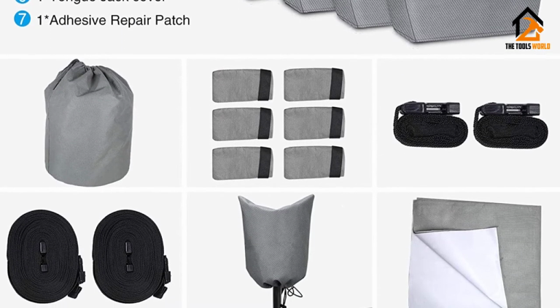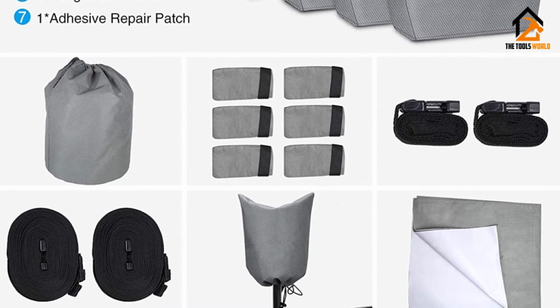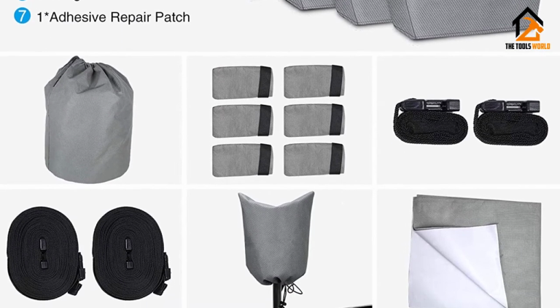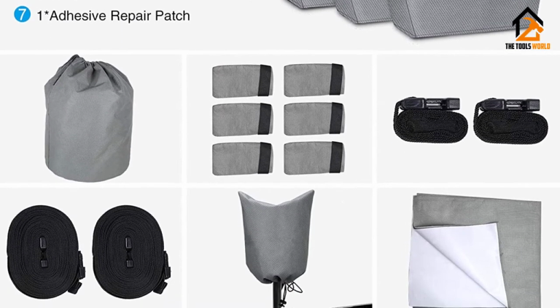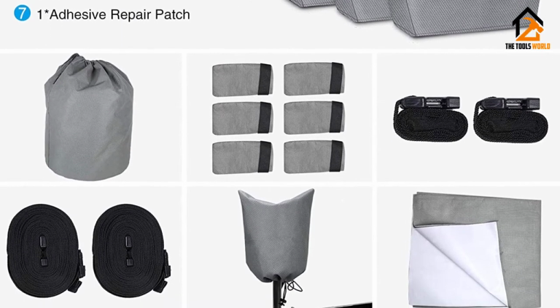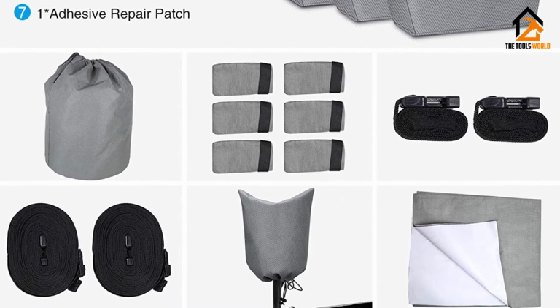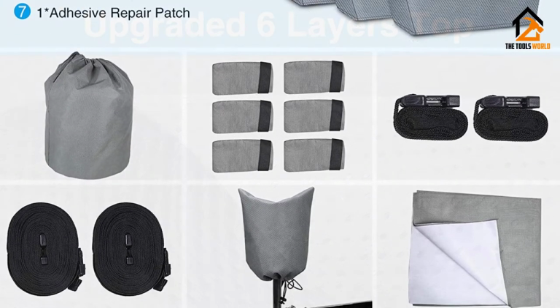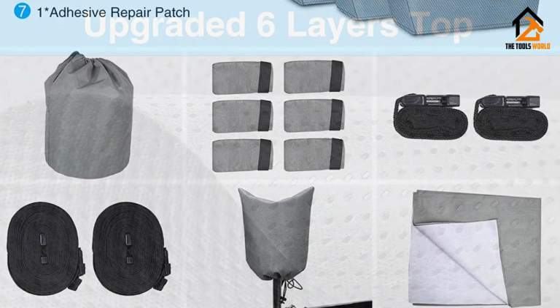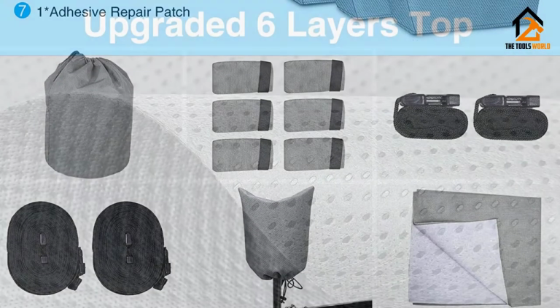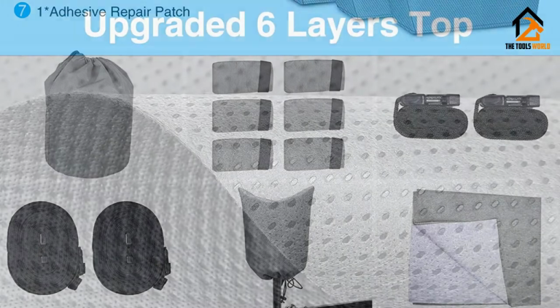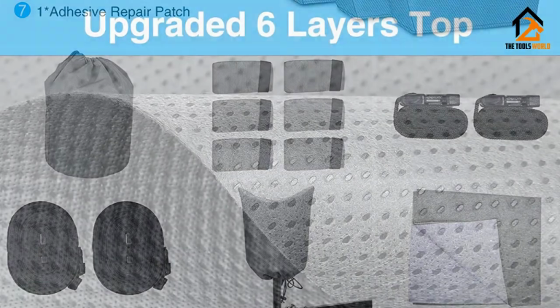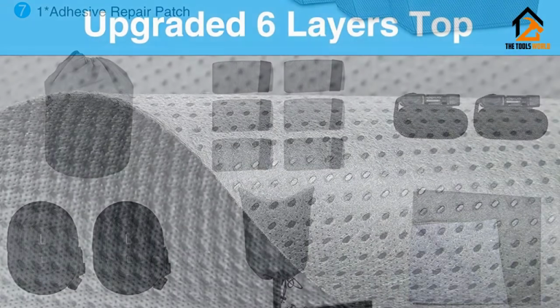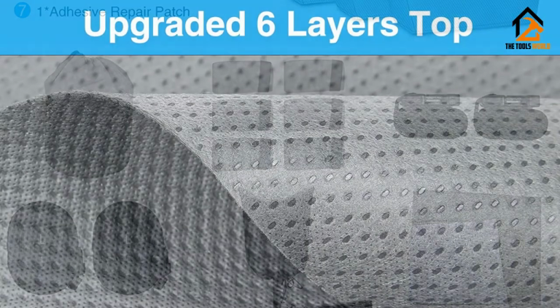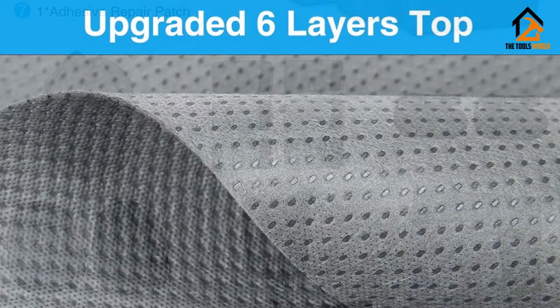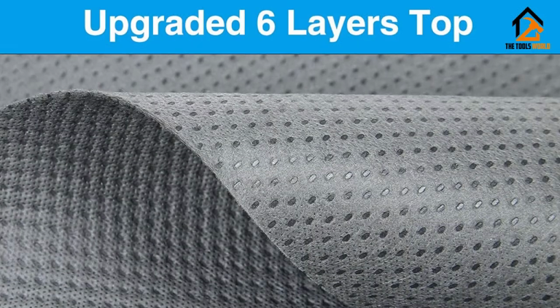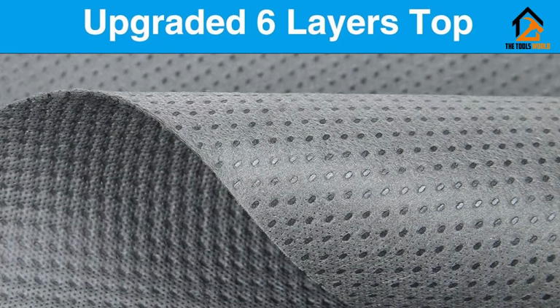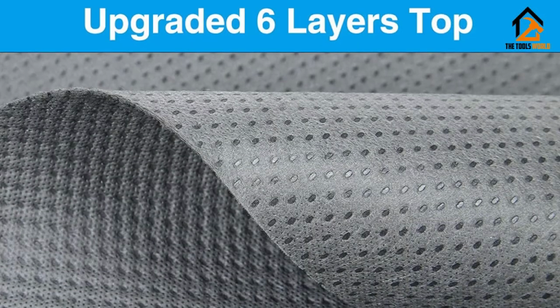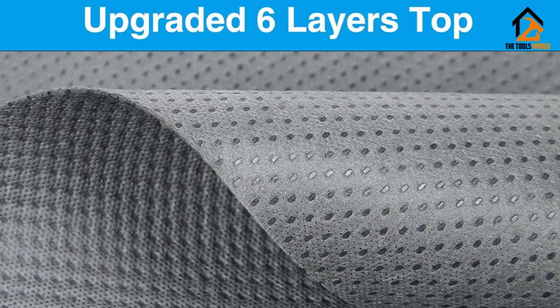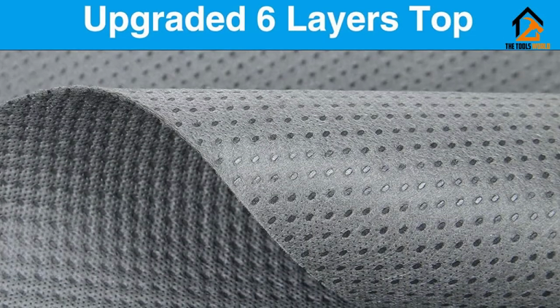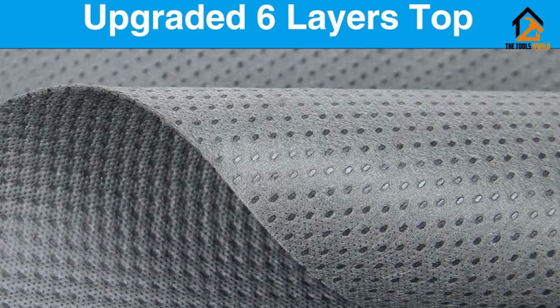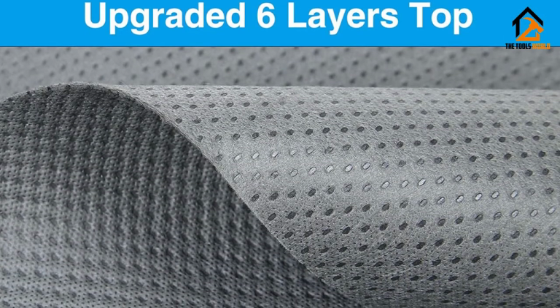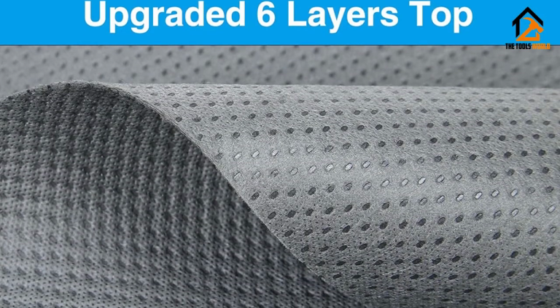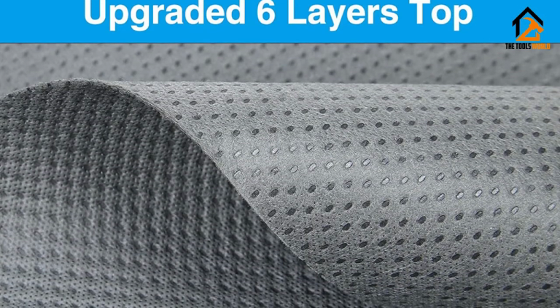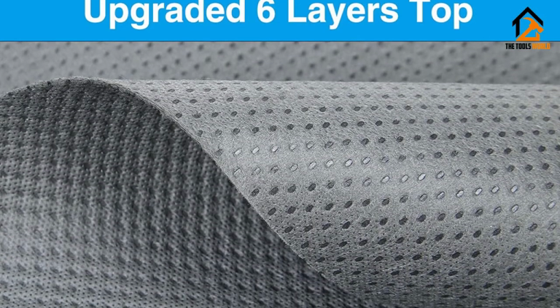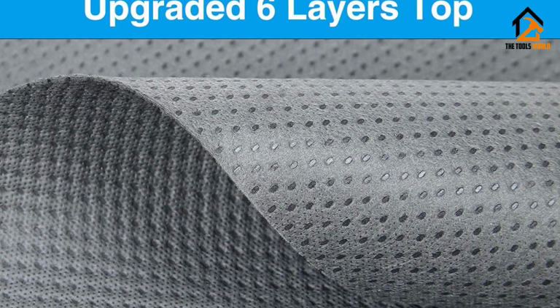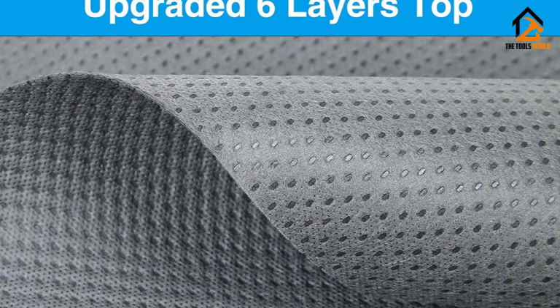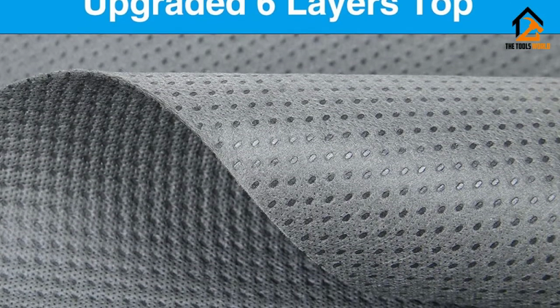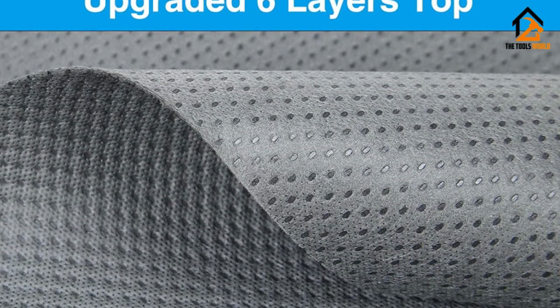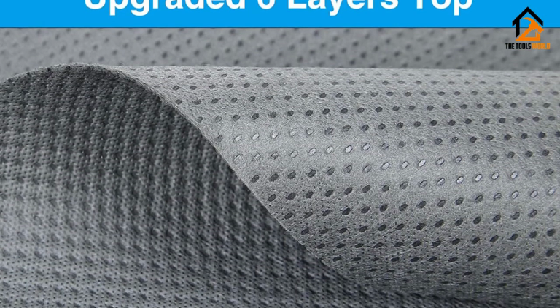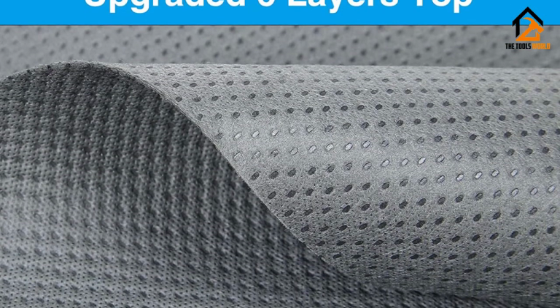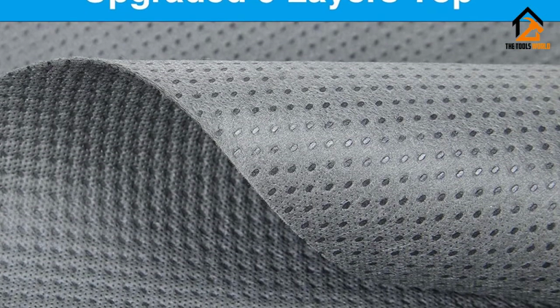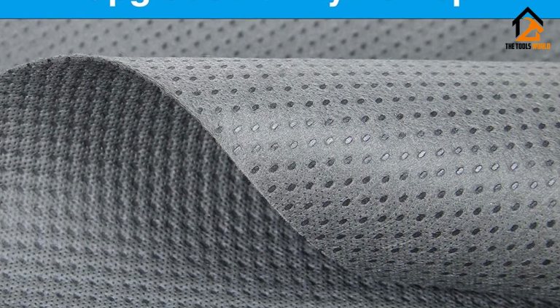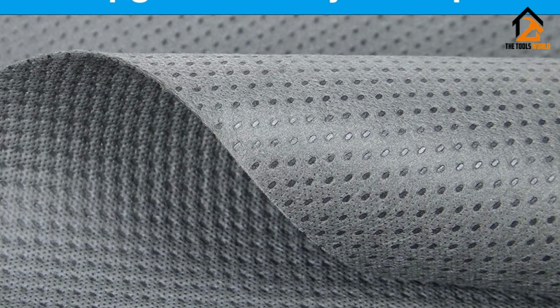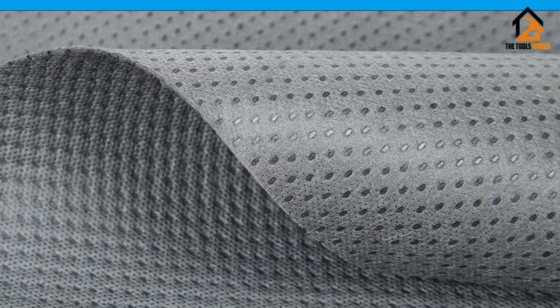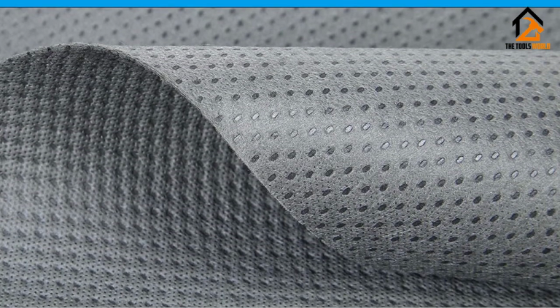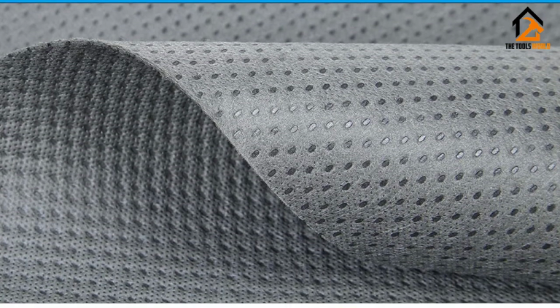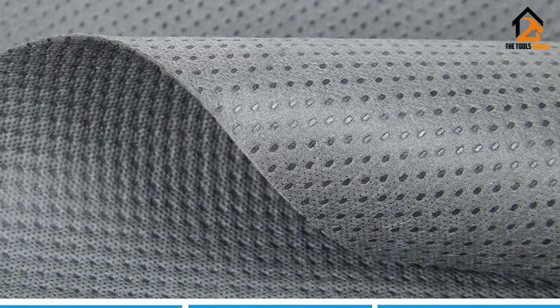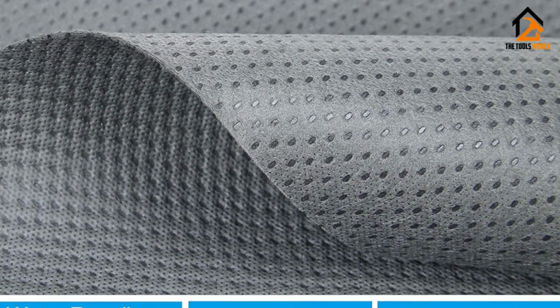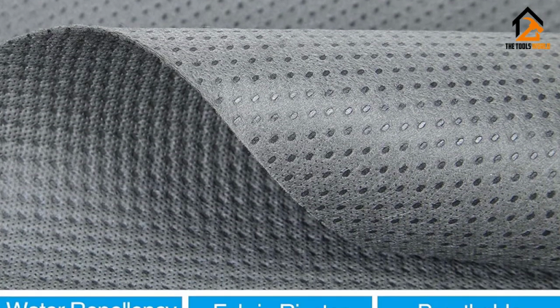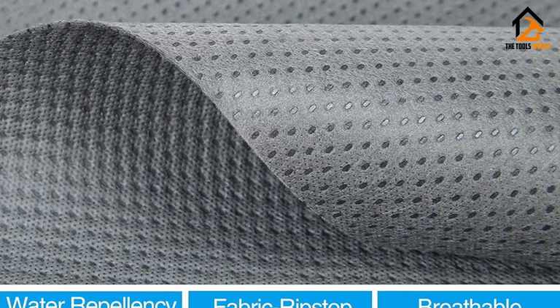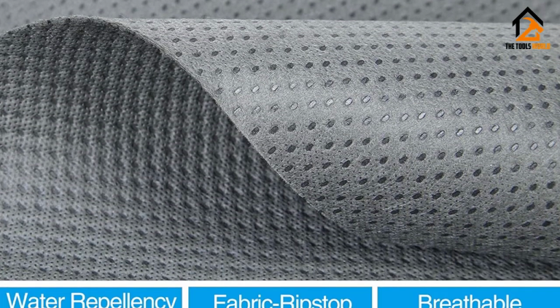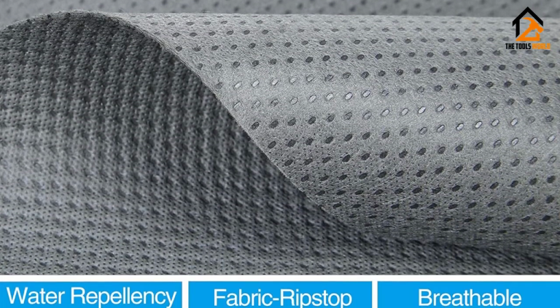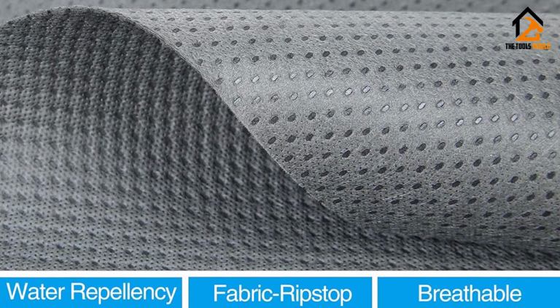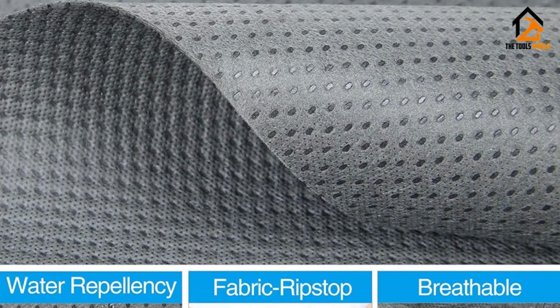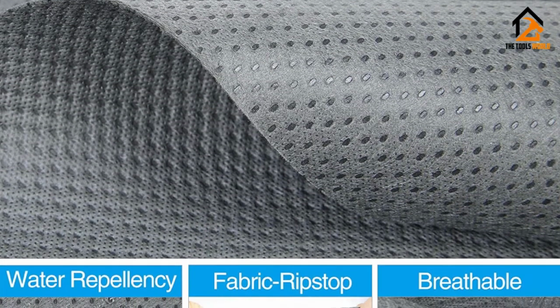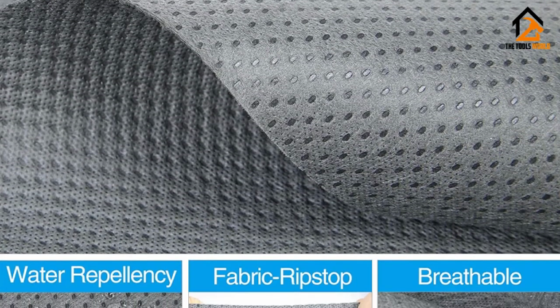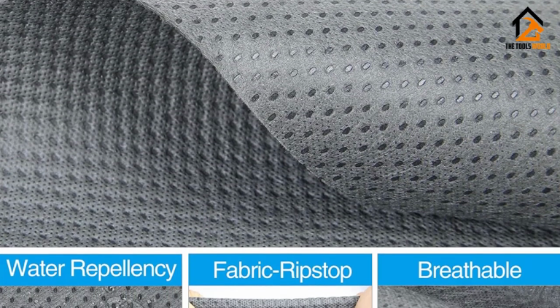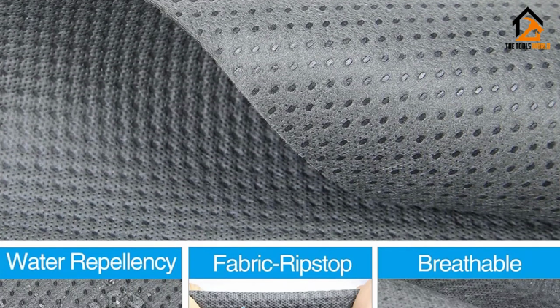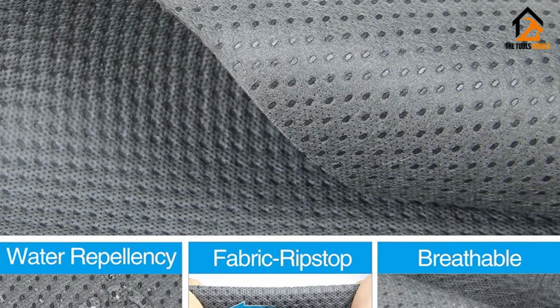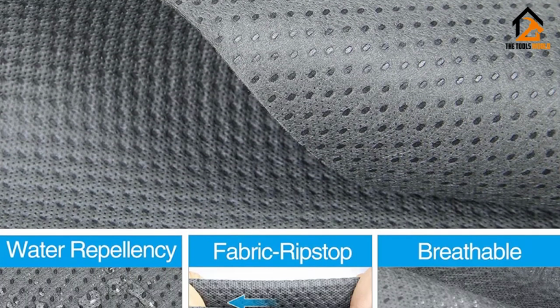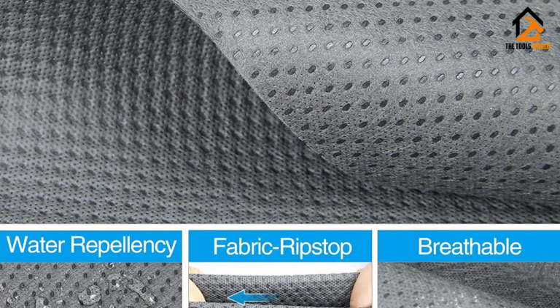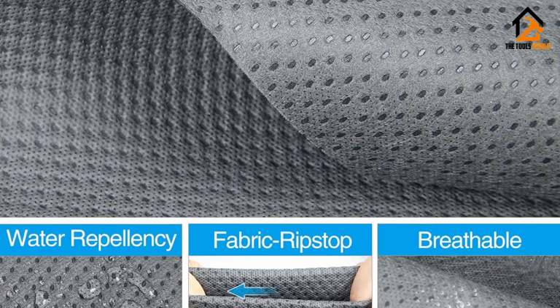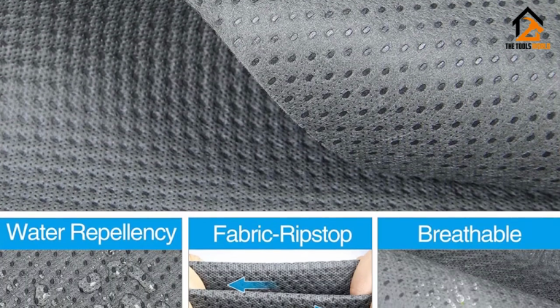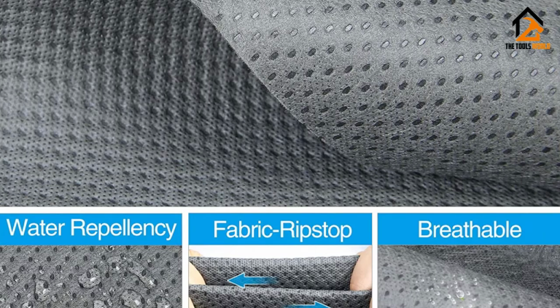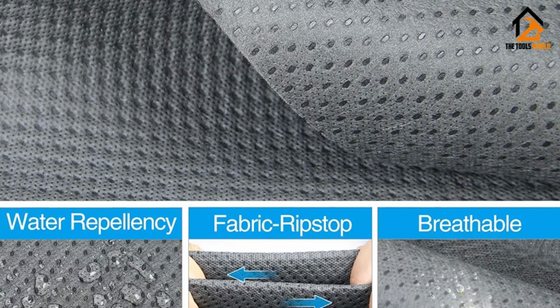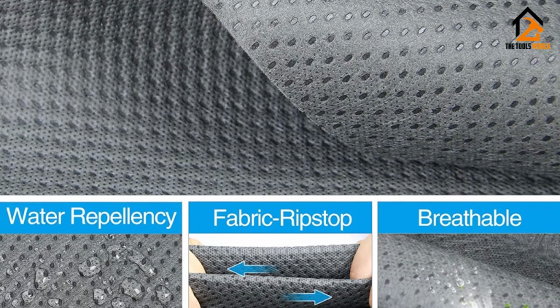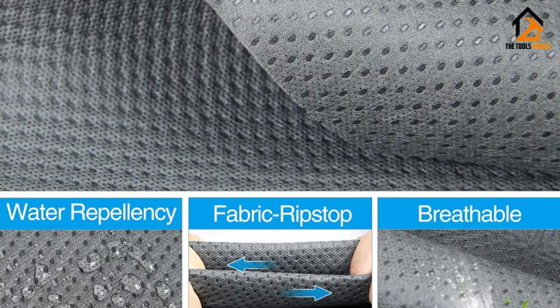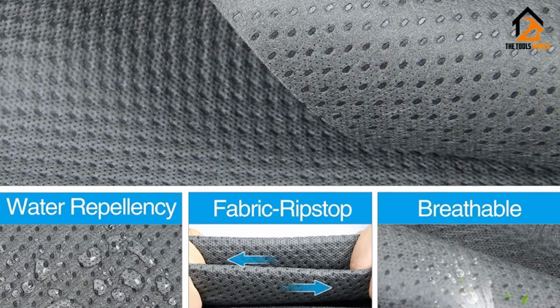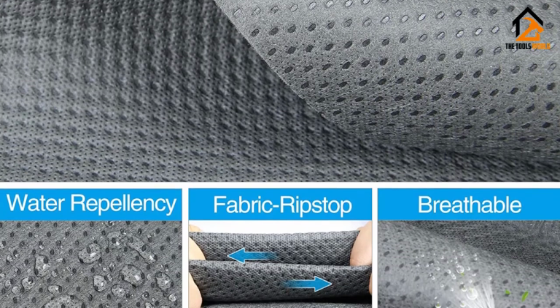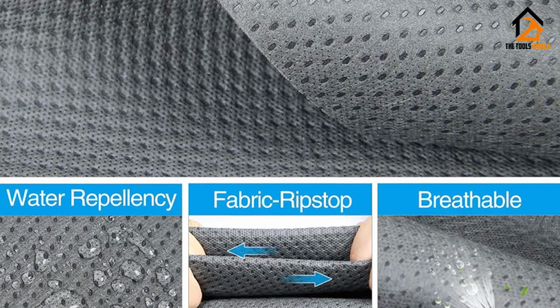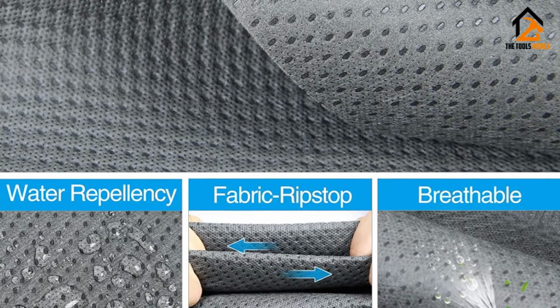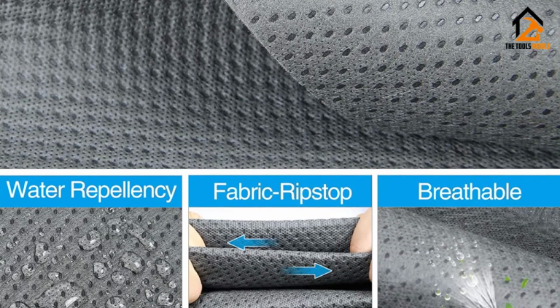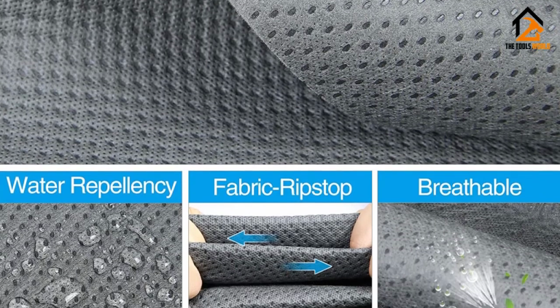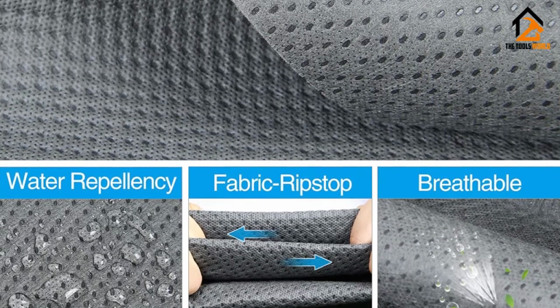Zippered access panels, strategically placed air vents, and elasticized hem corners are all standard features of this well-made cover.